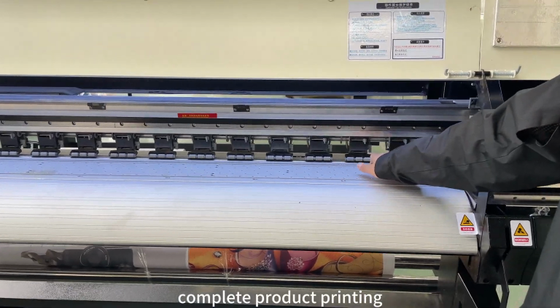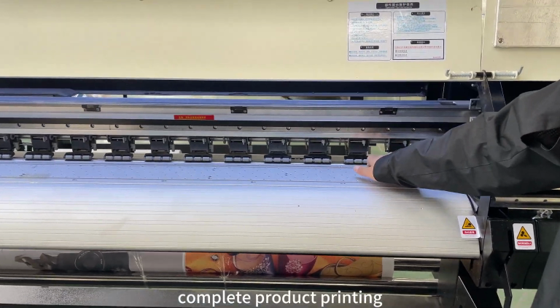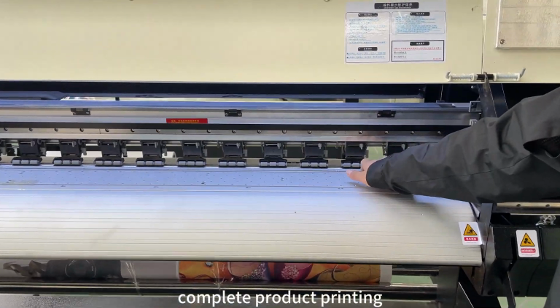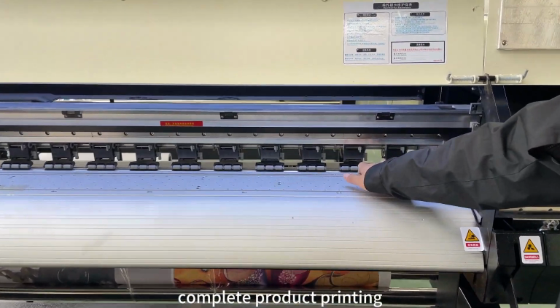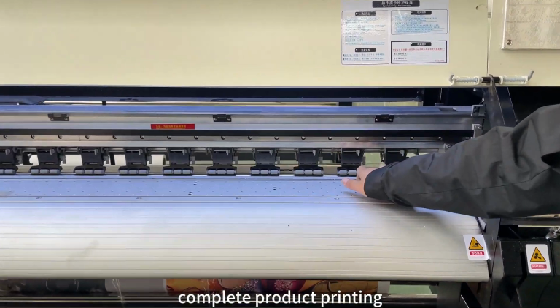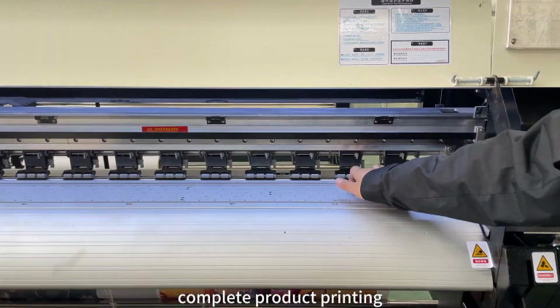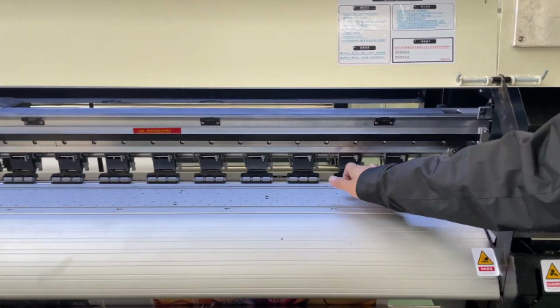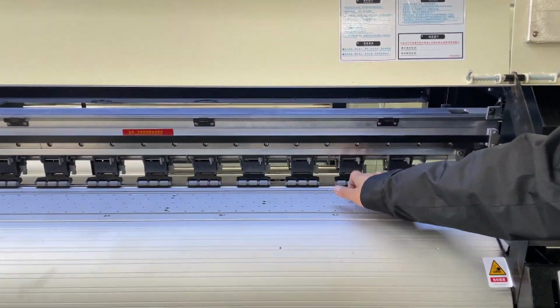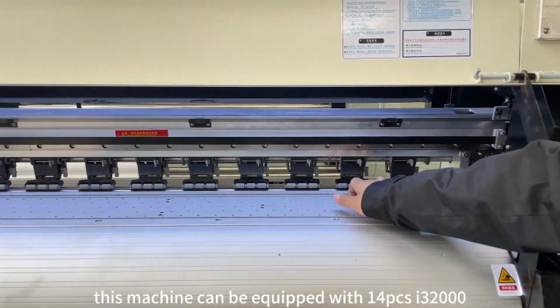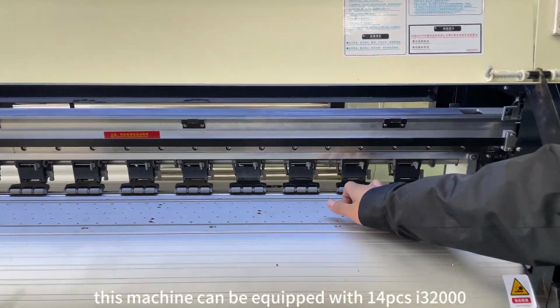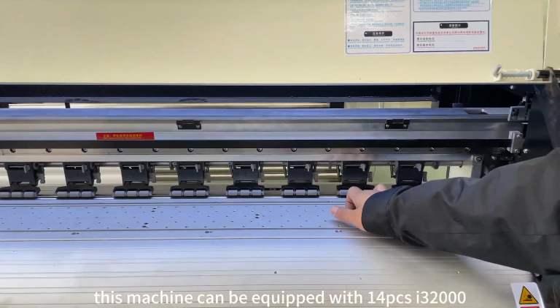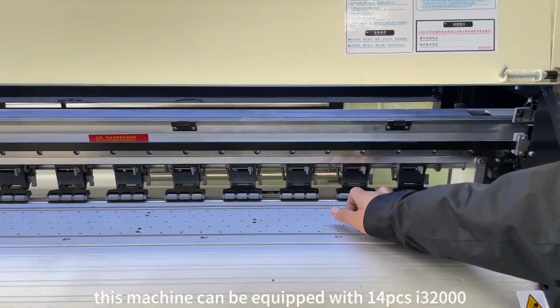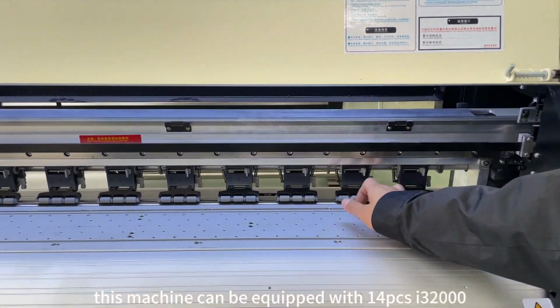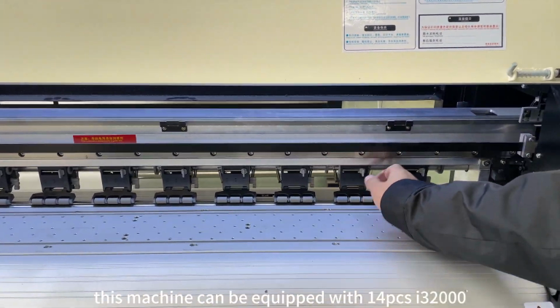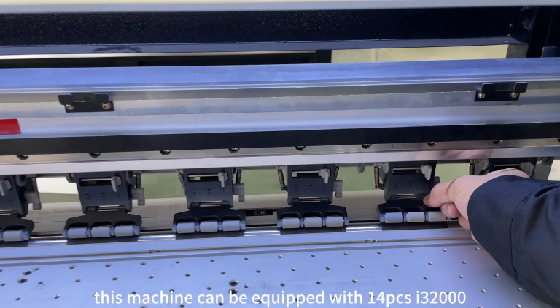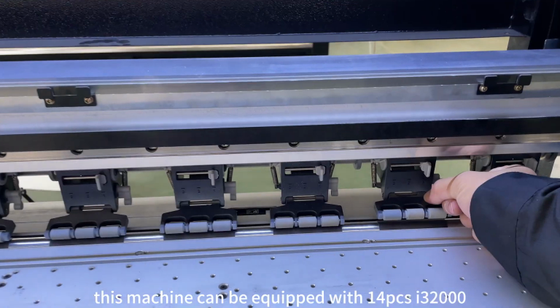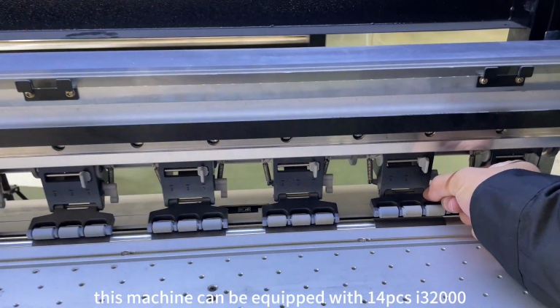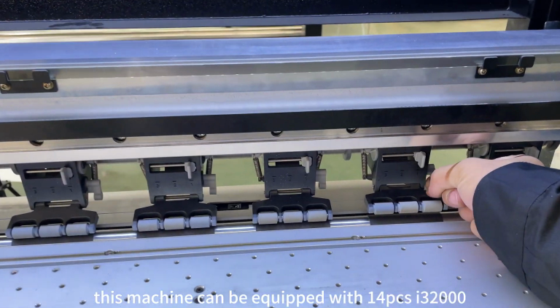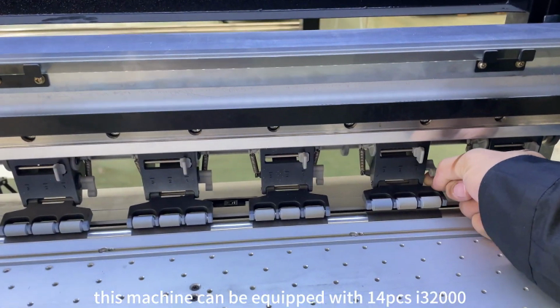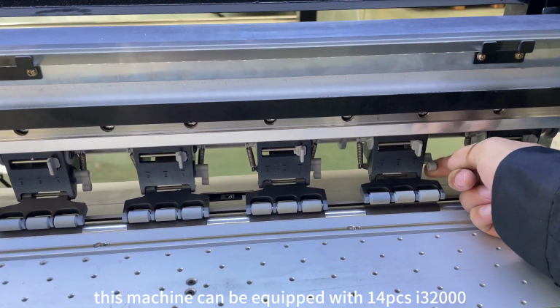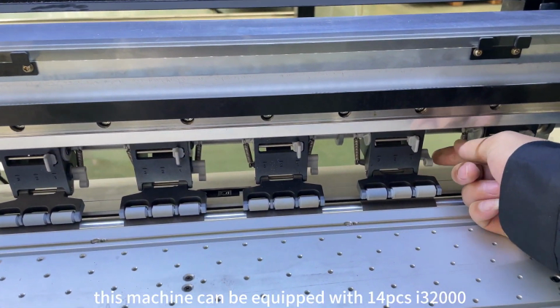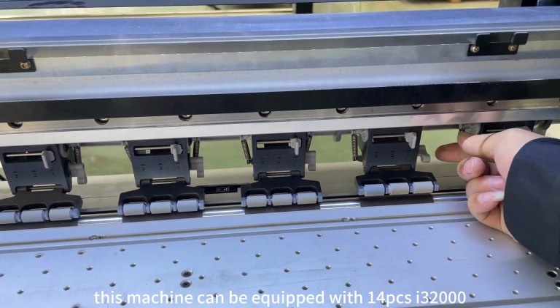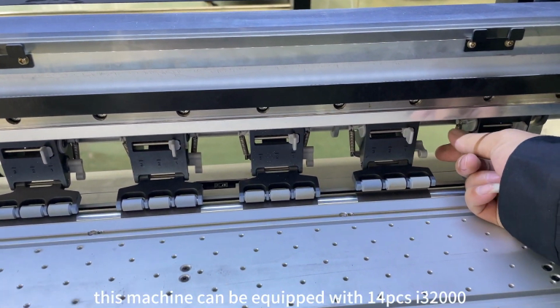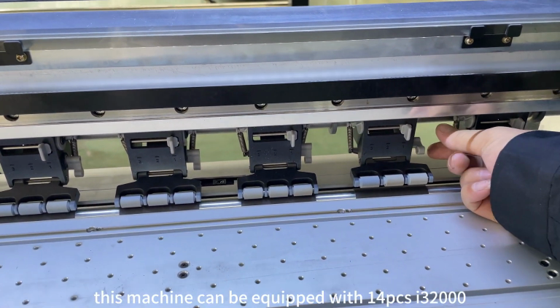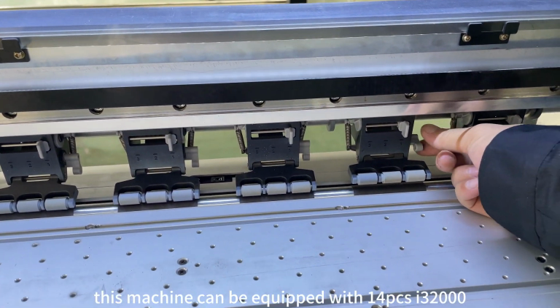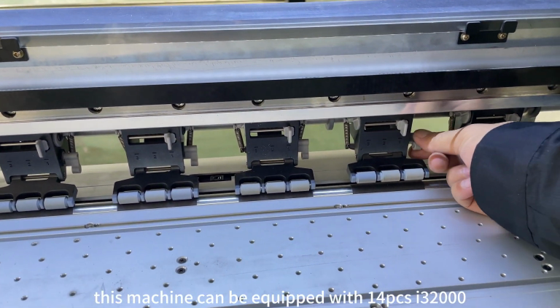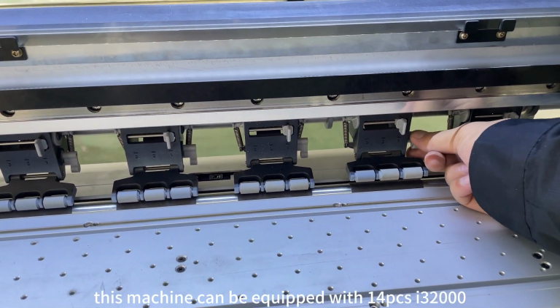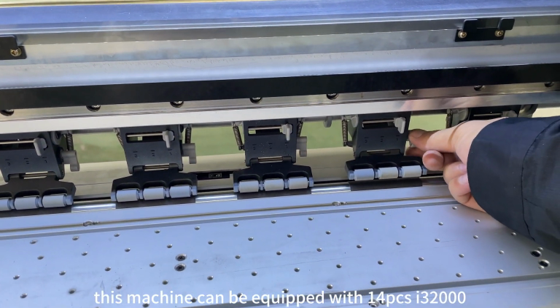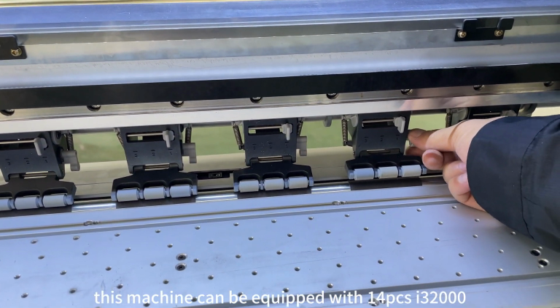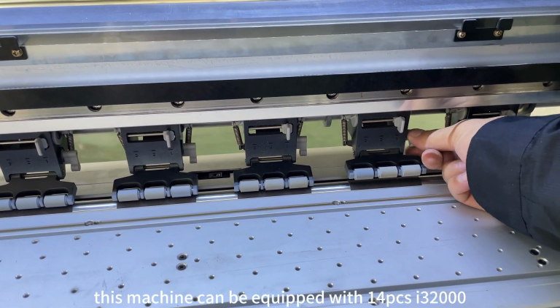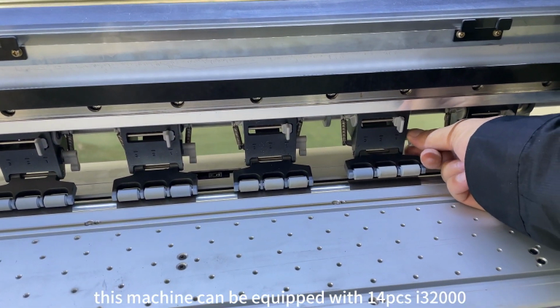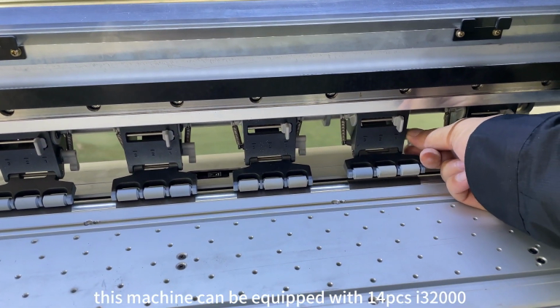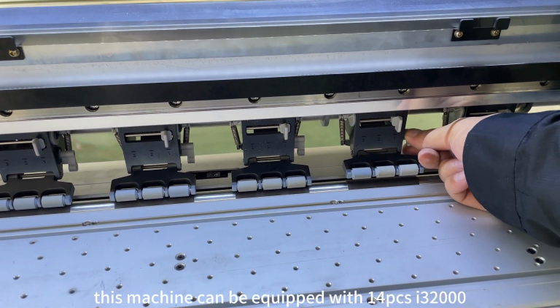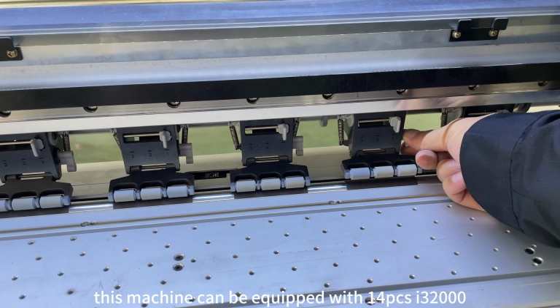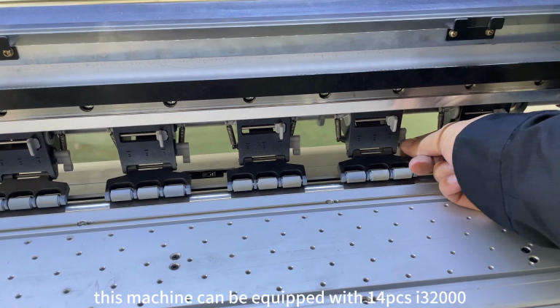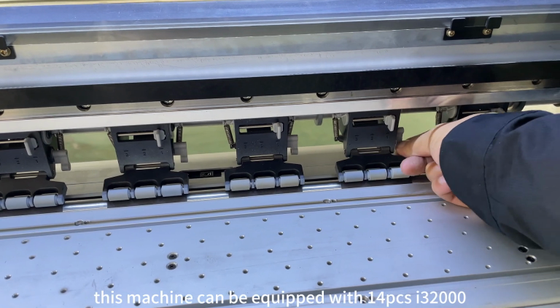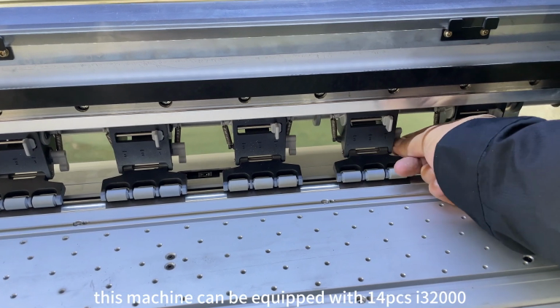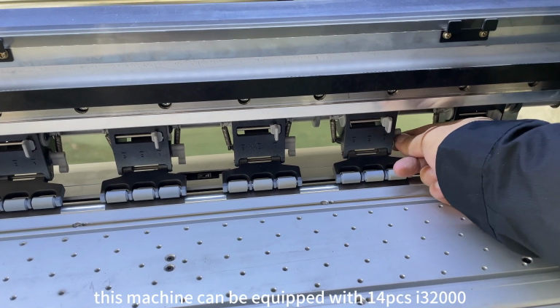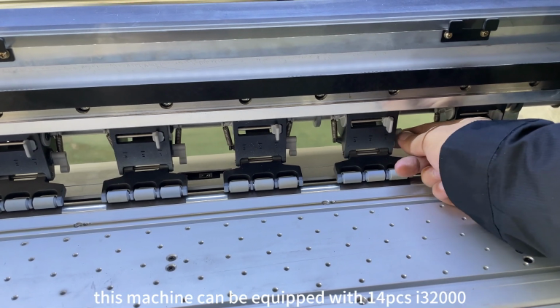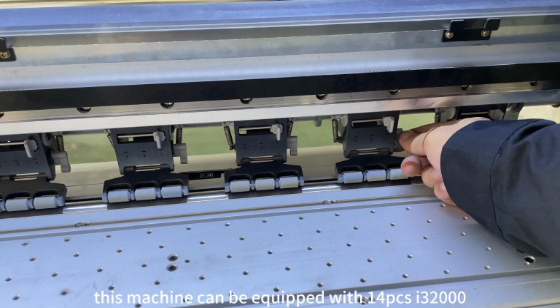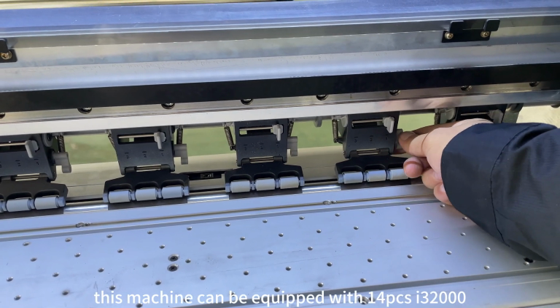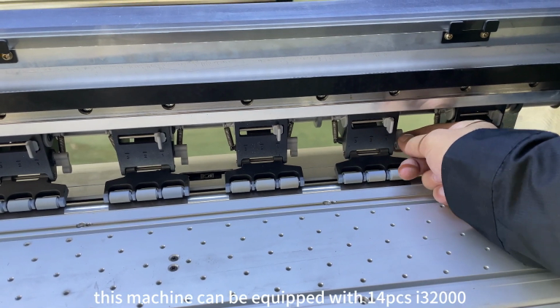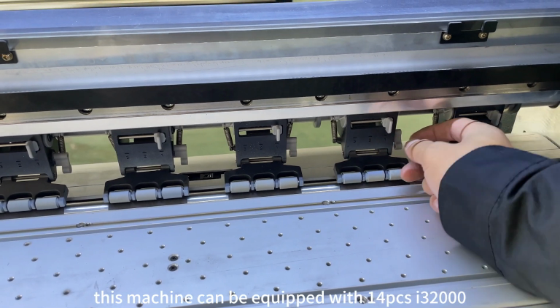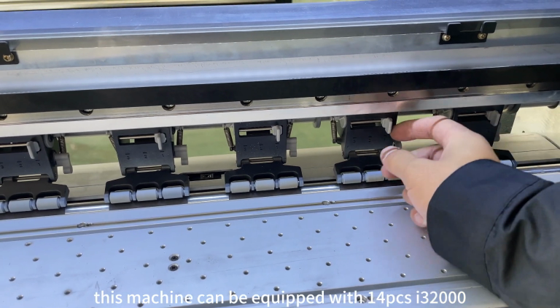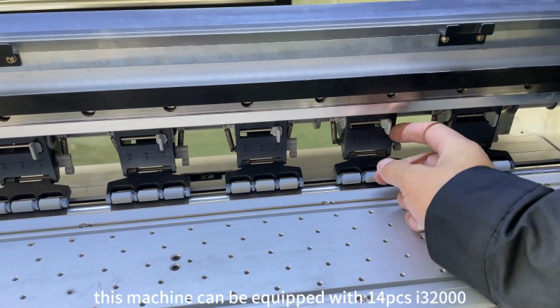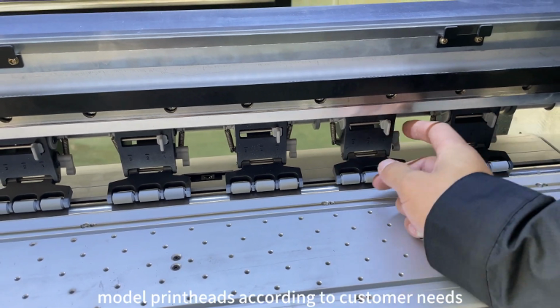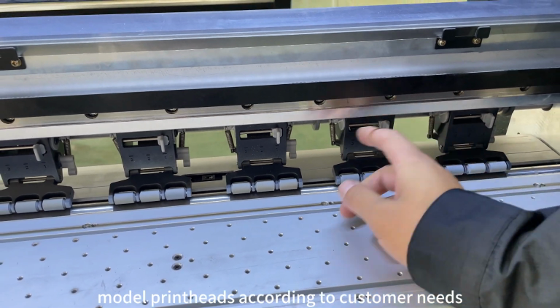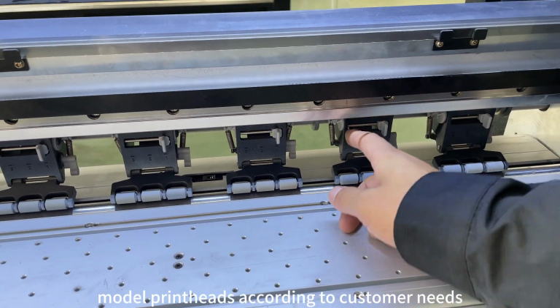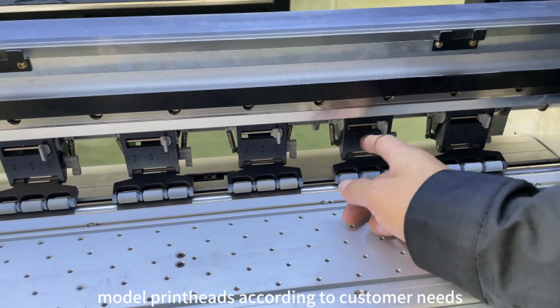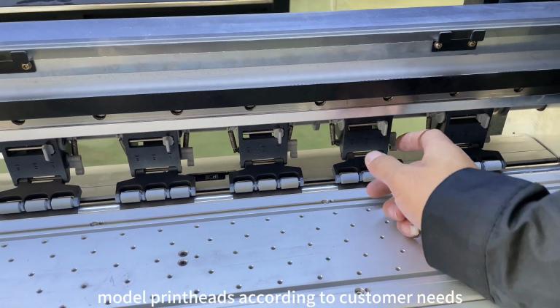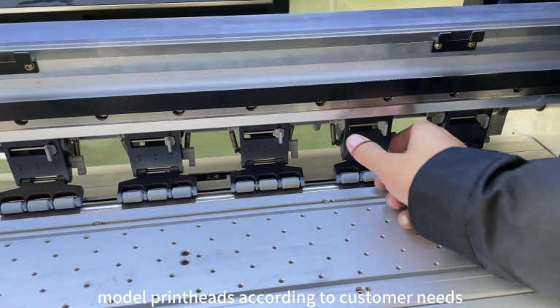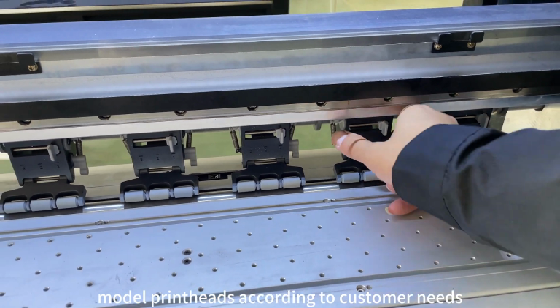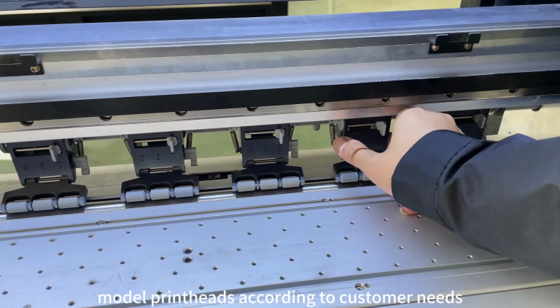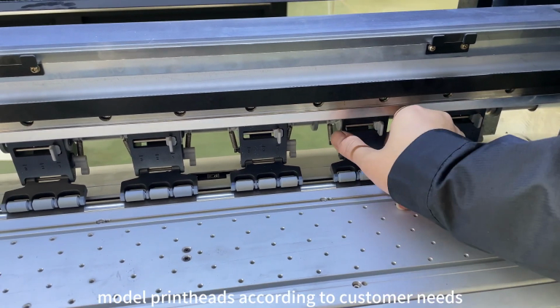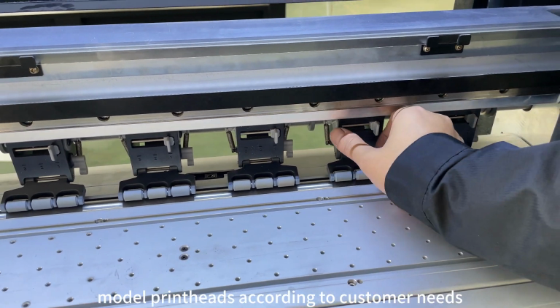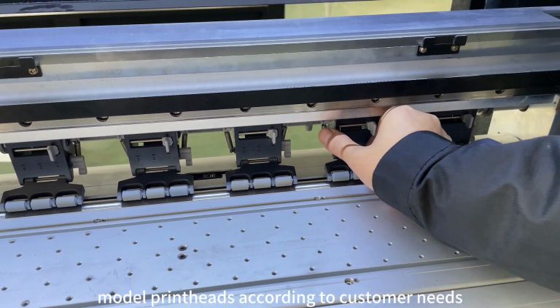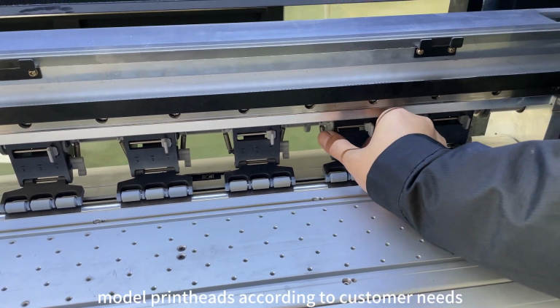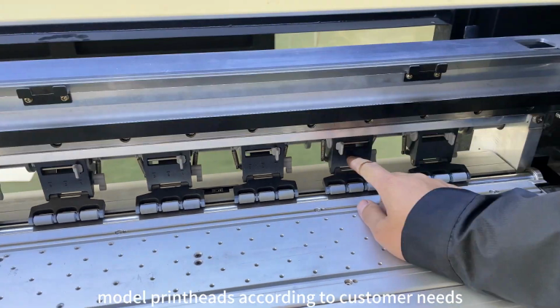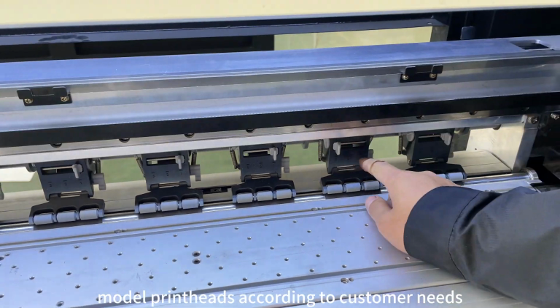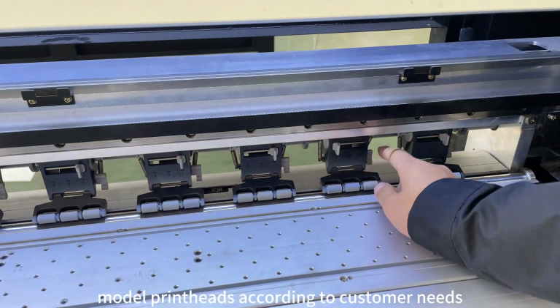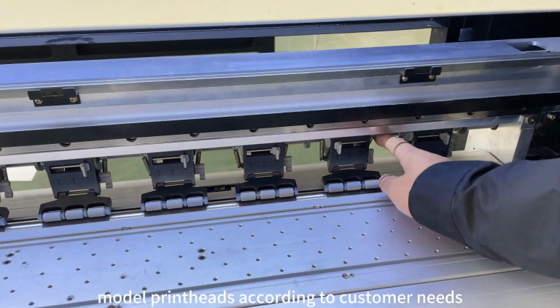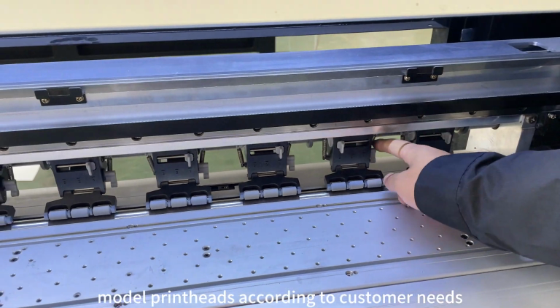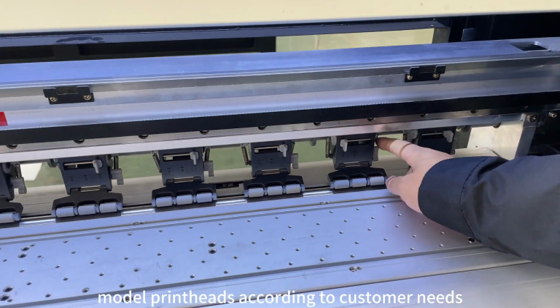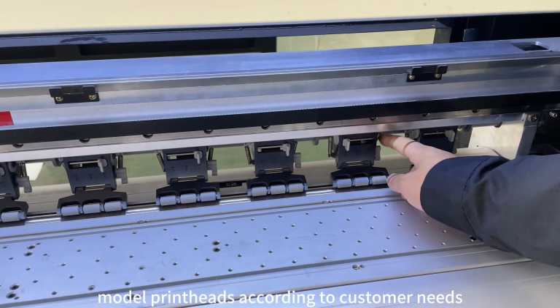This machine can be equipped with 14 EPSON i3200 model printheads according to customer needs.